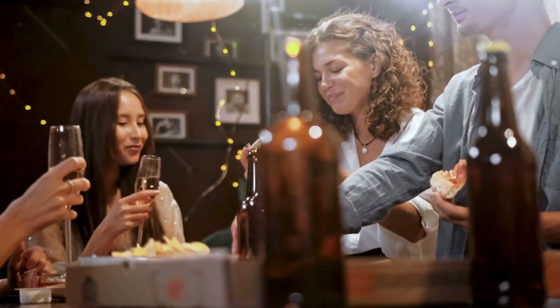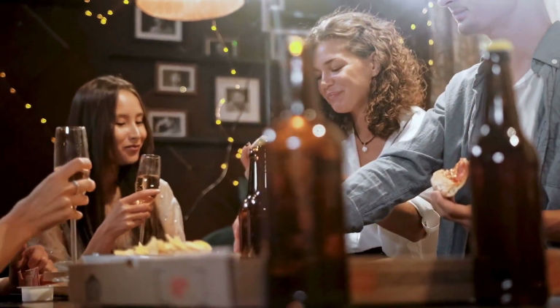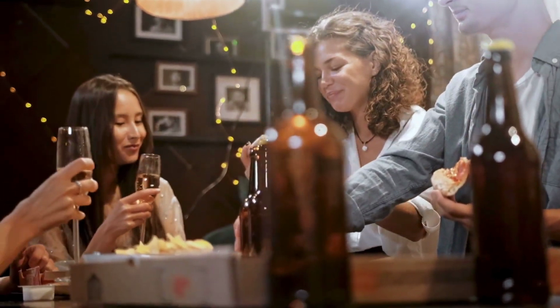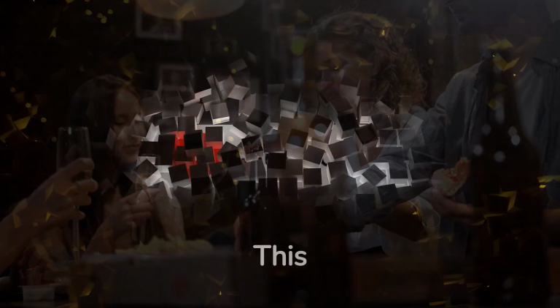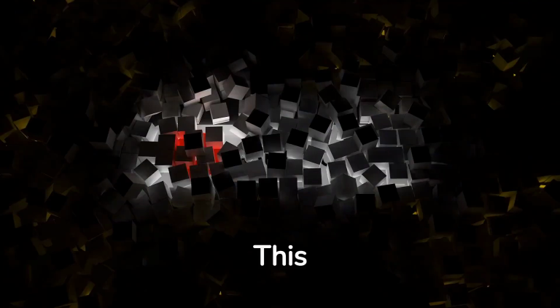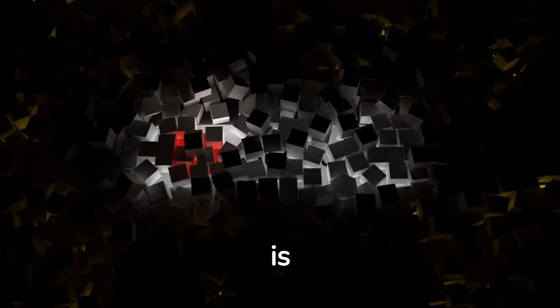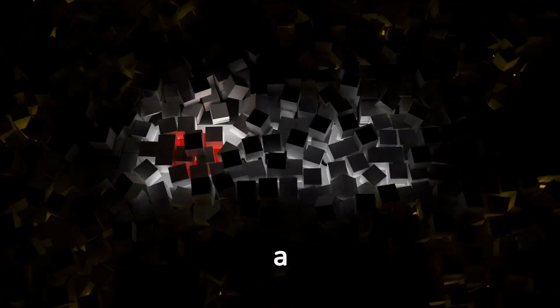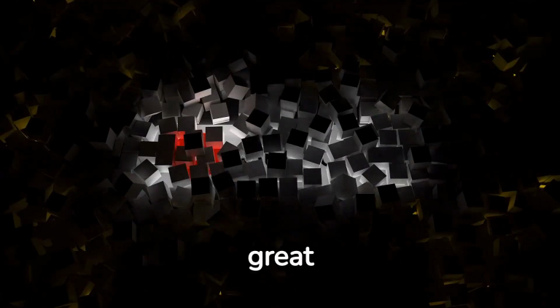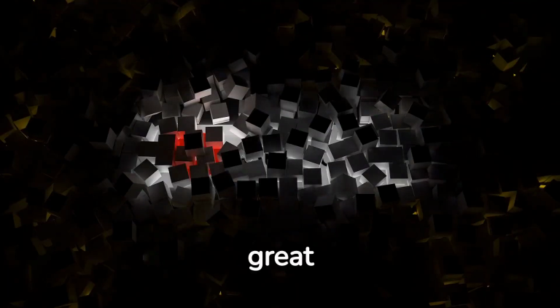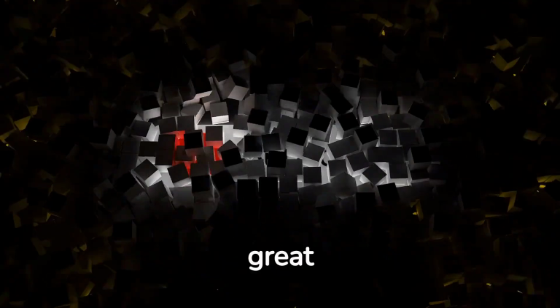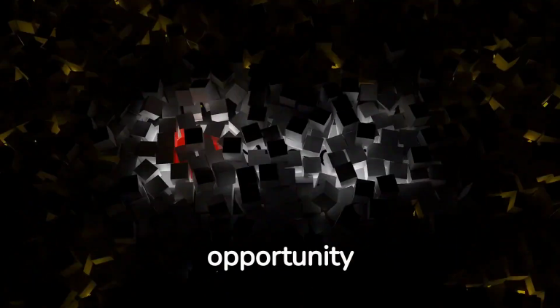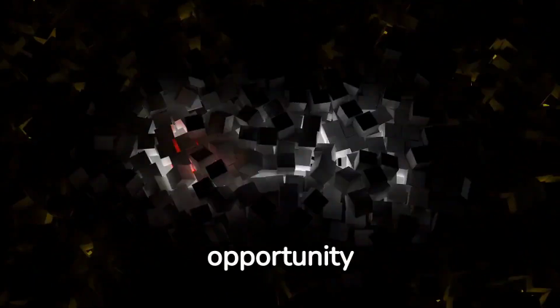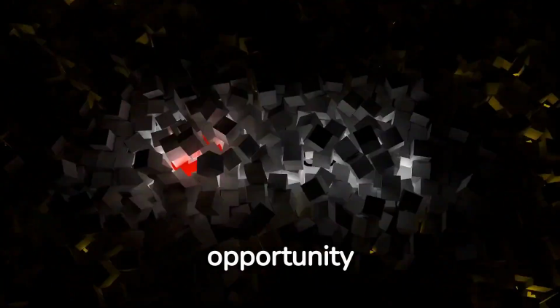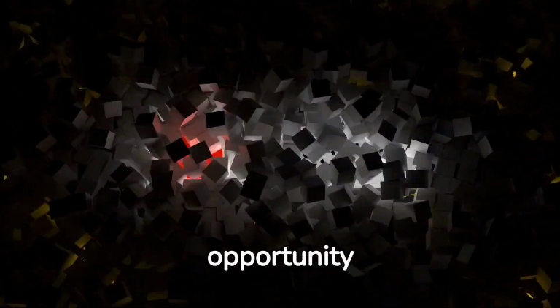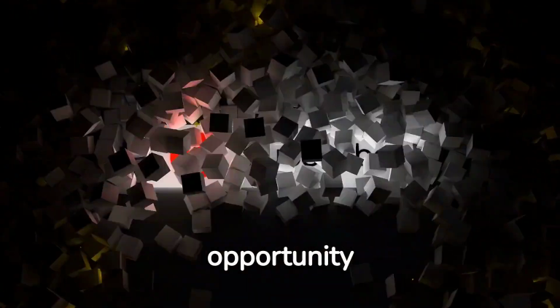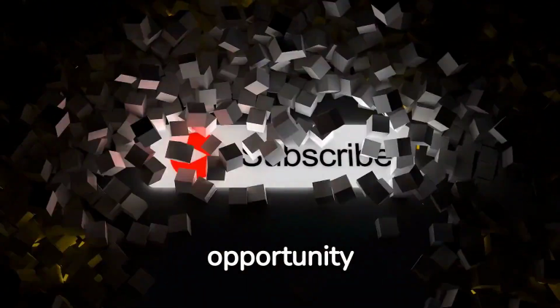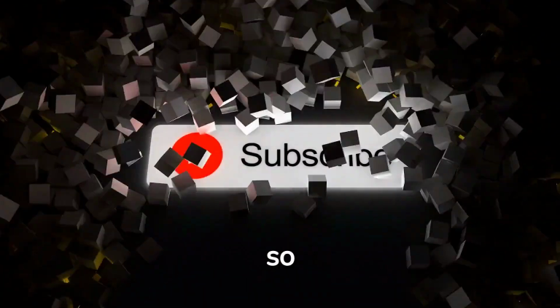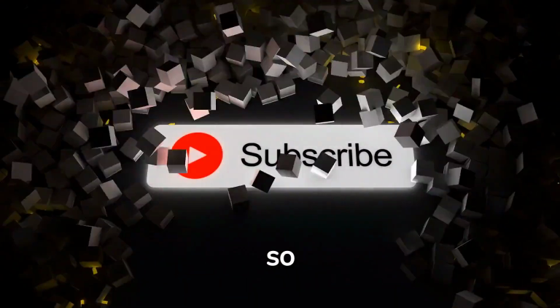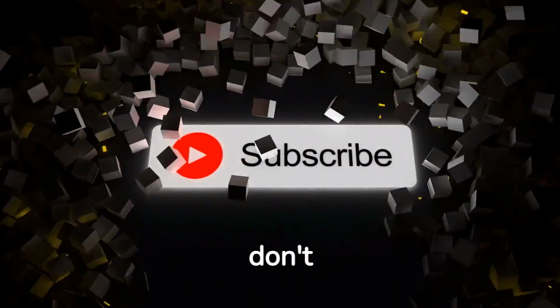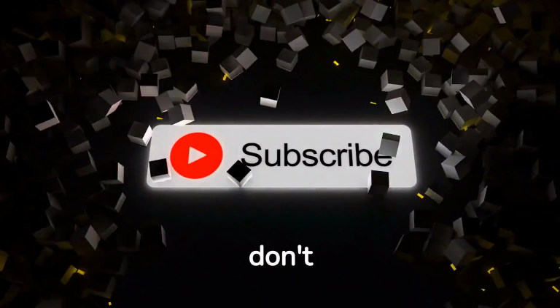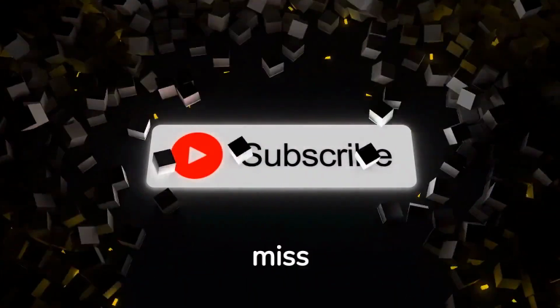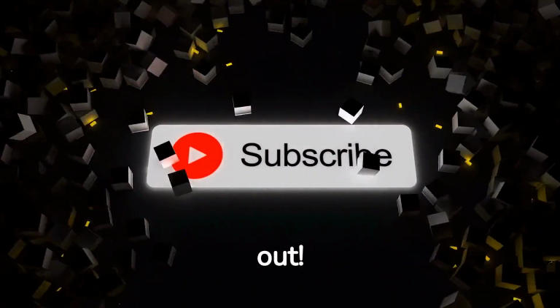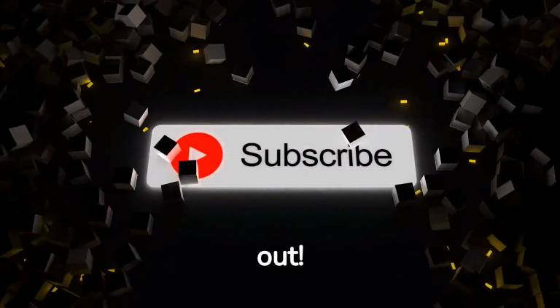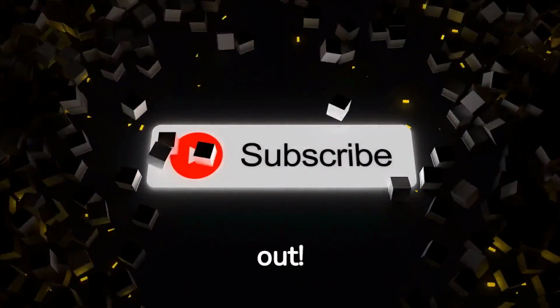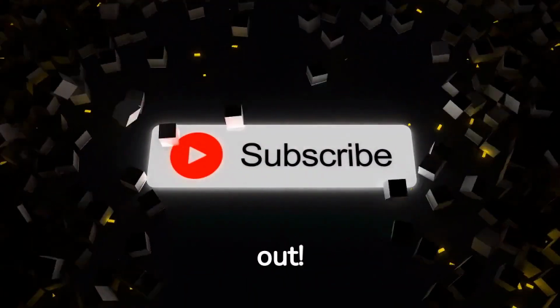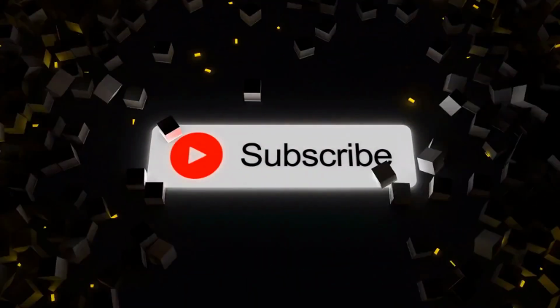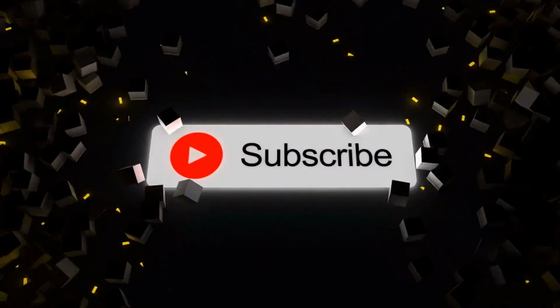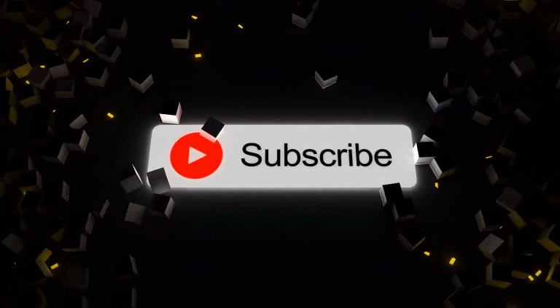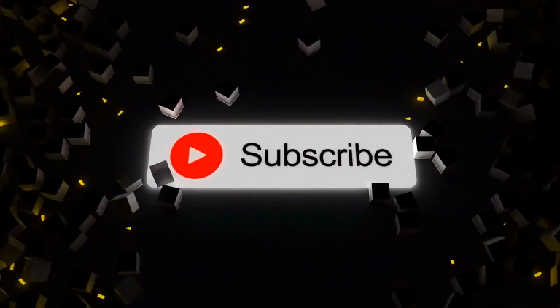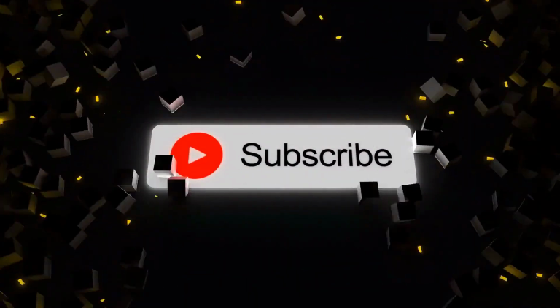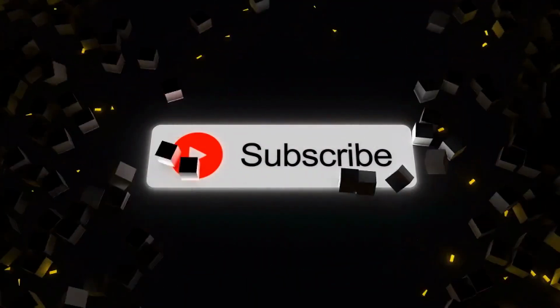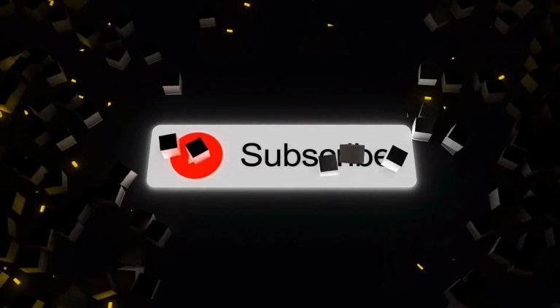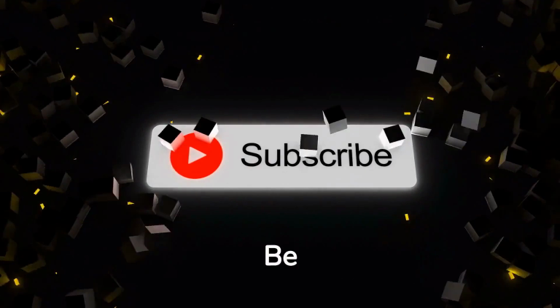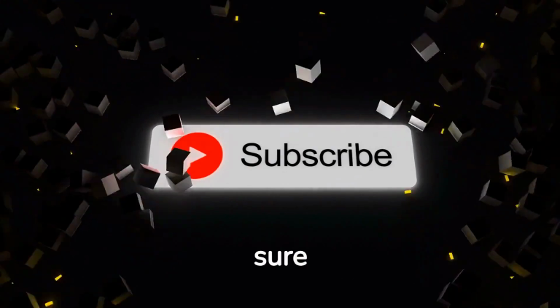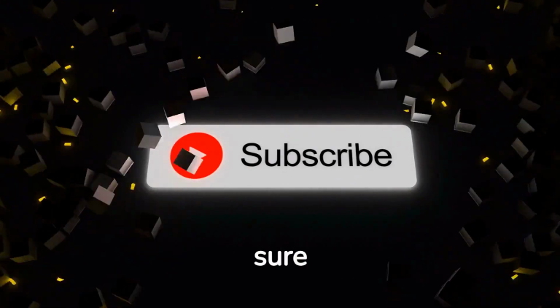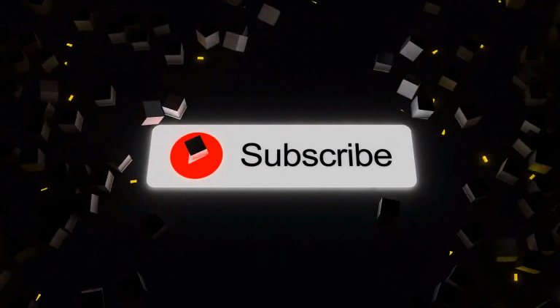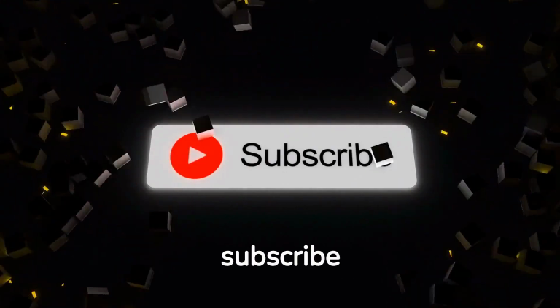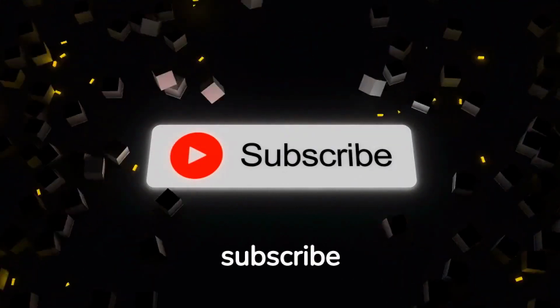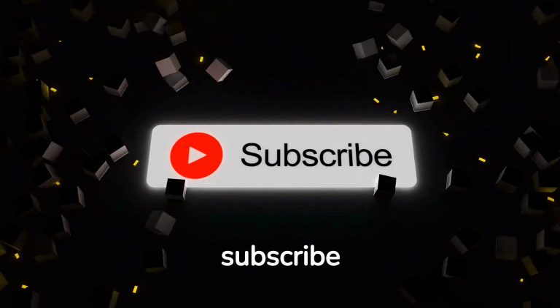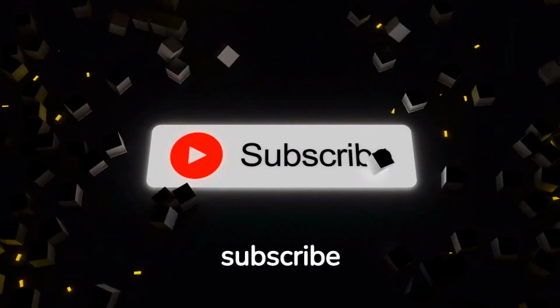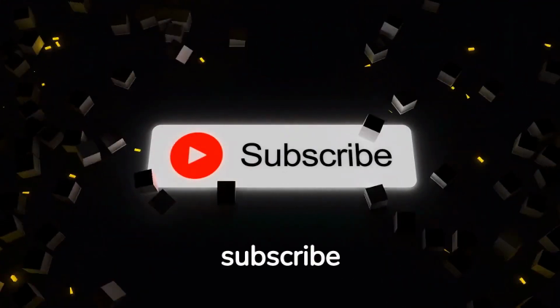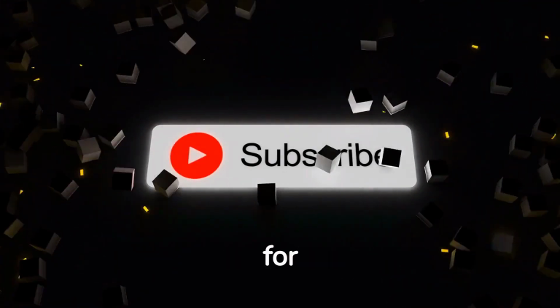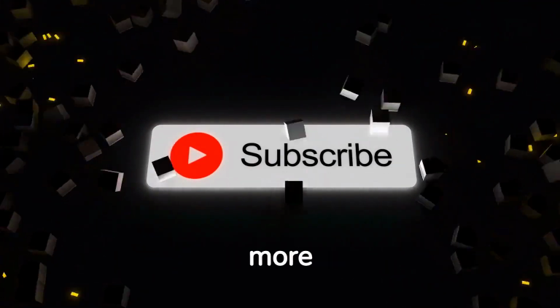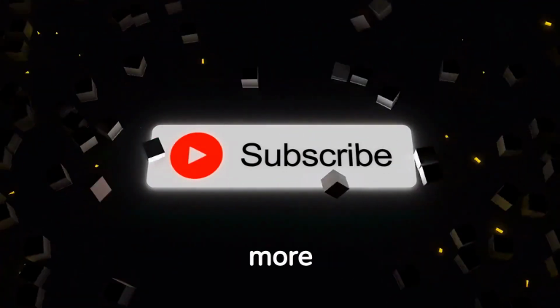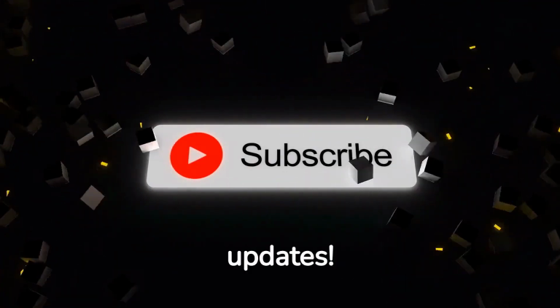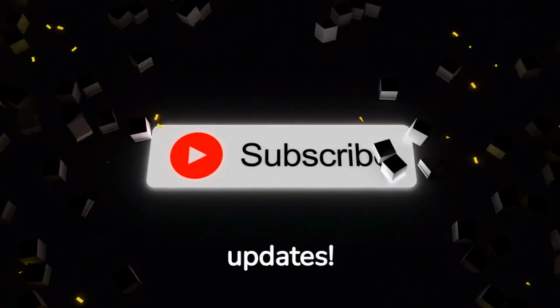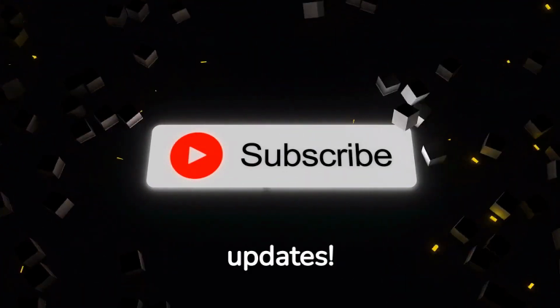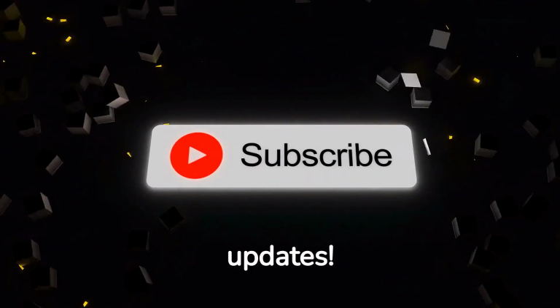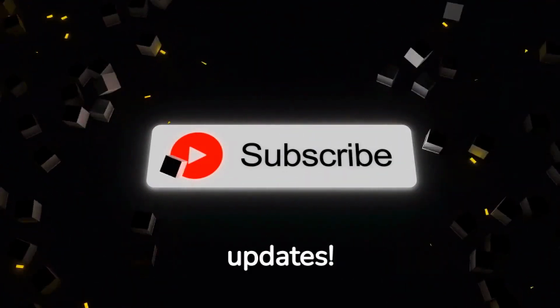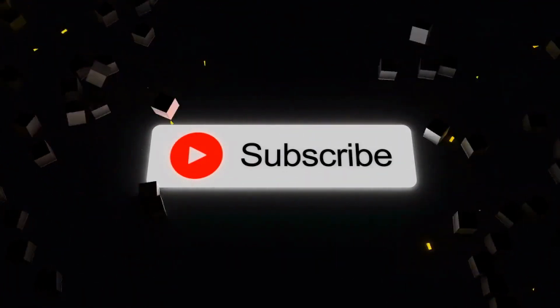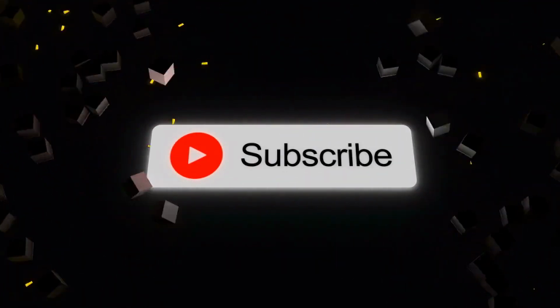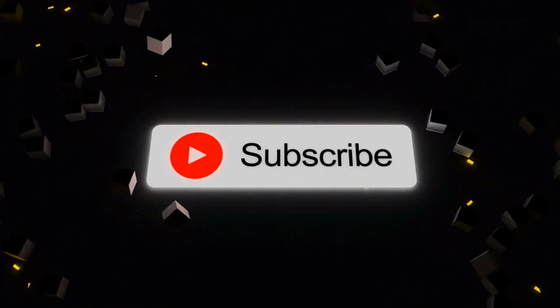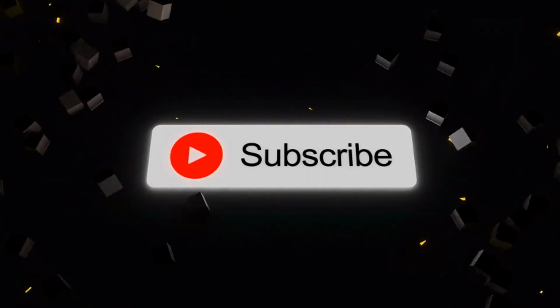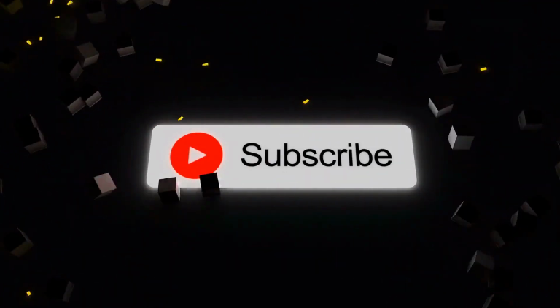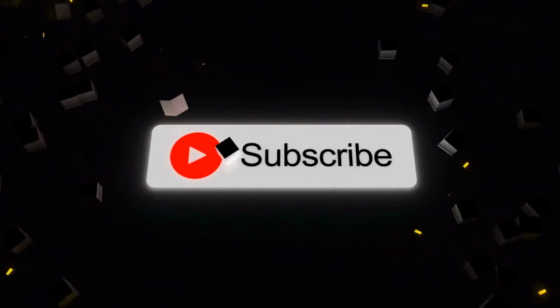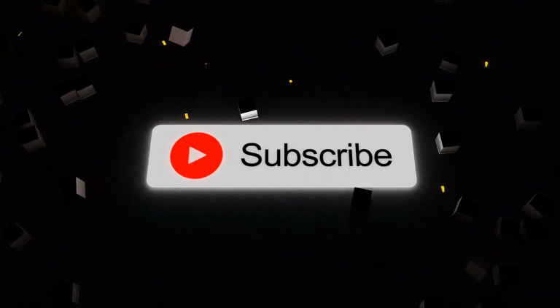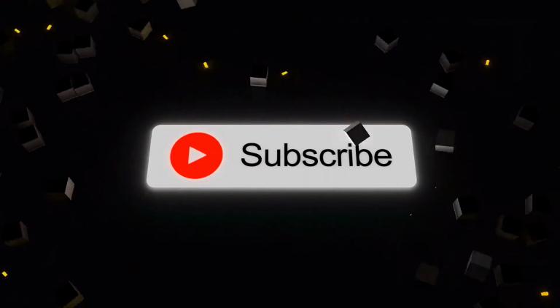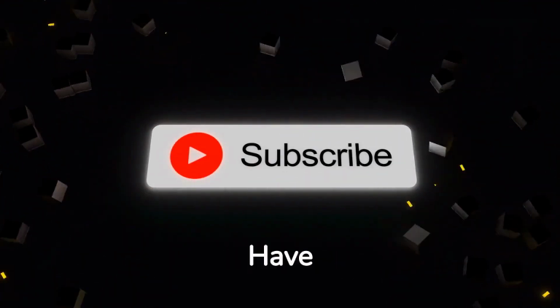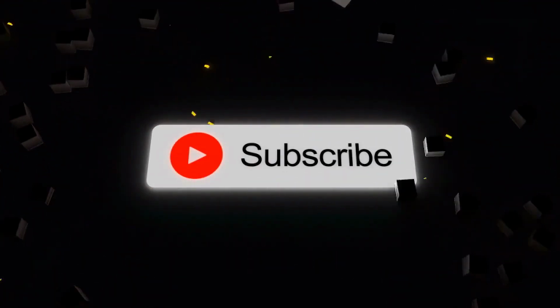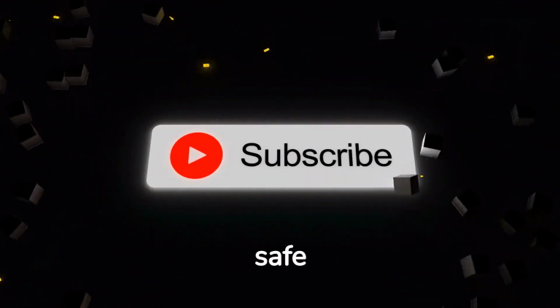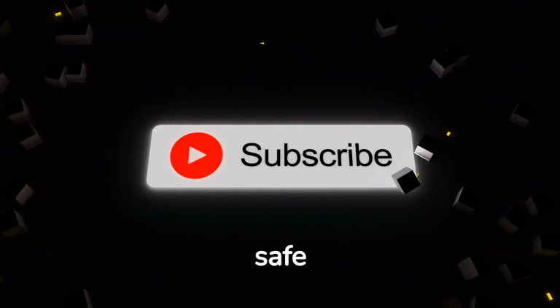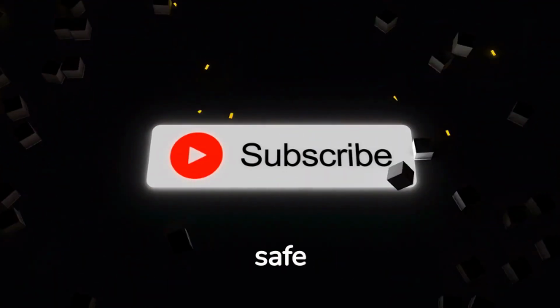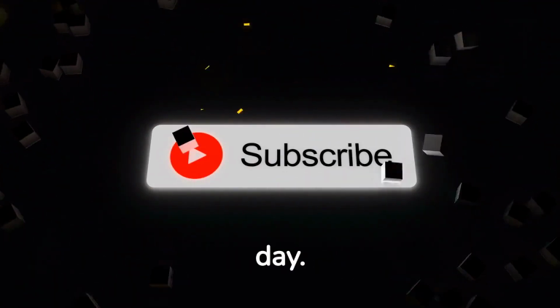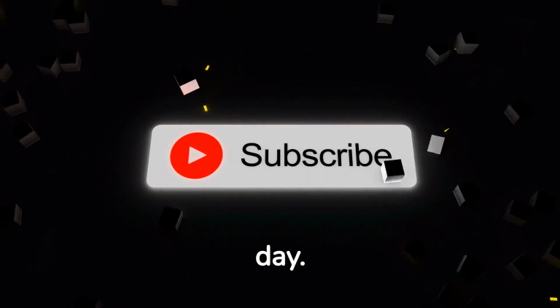This is a great opportunity so don't miss out. Be sure to subscribe for more updates. Have a safe day!